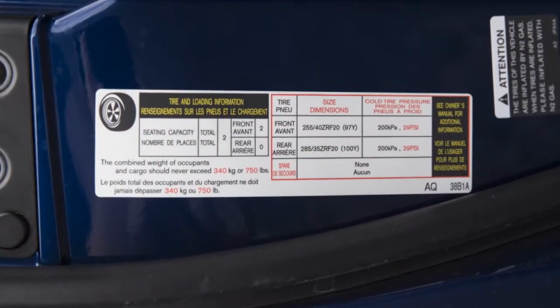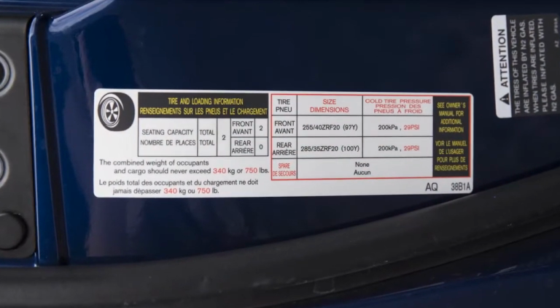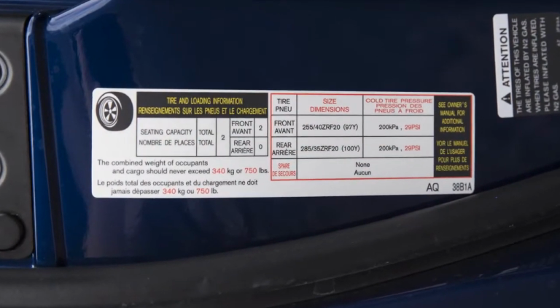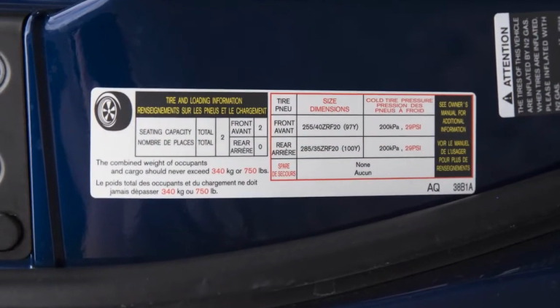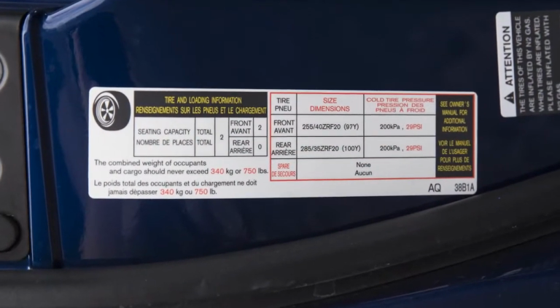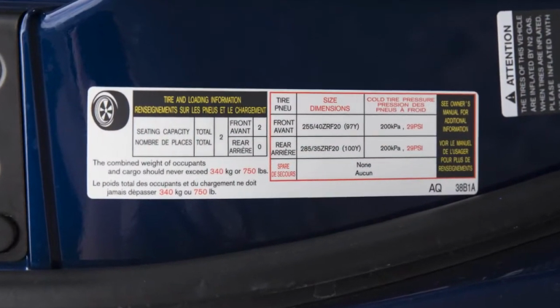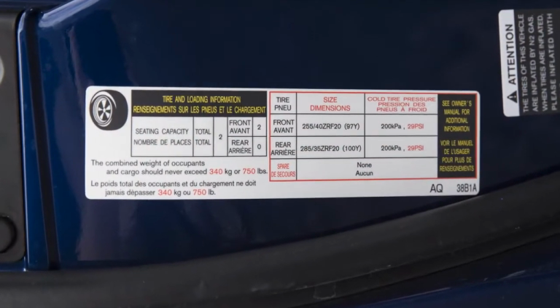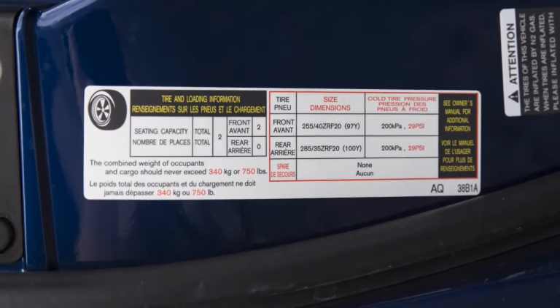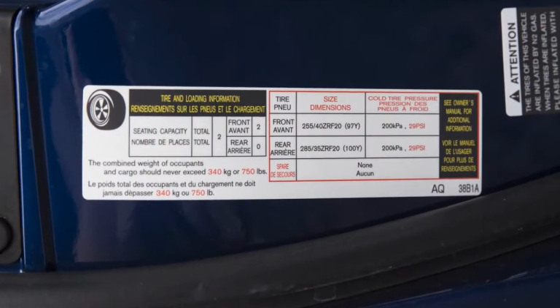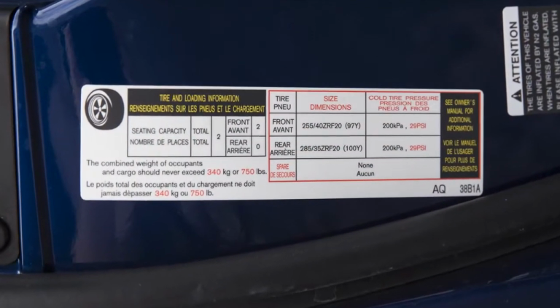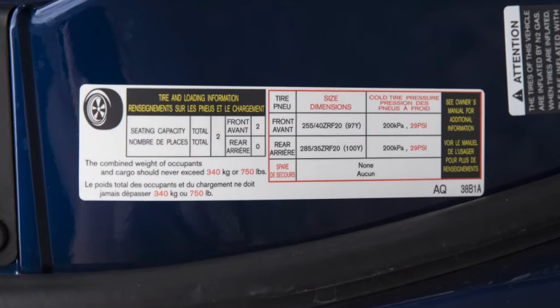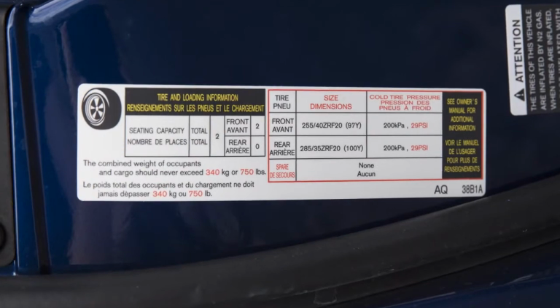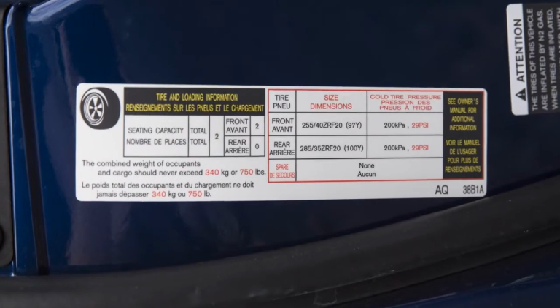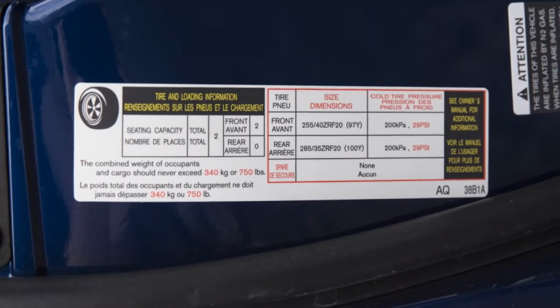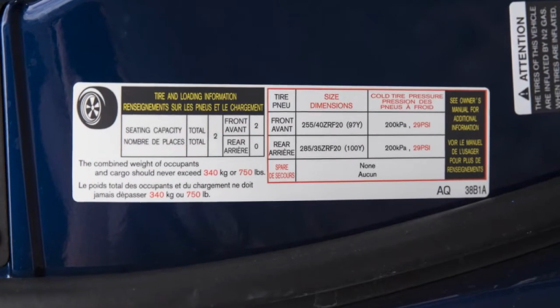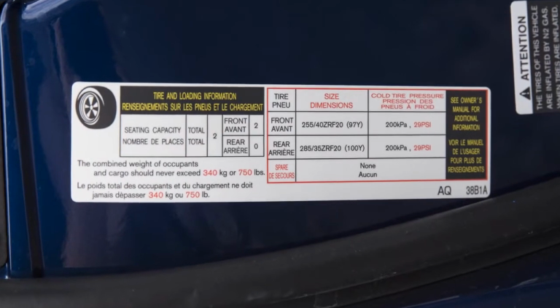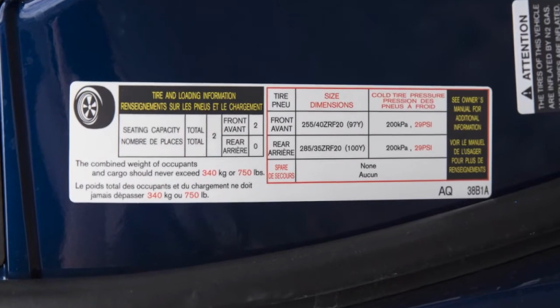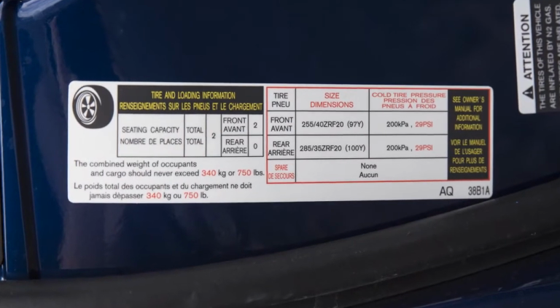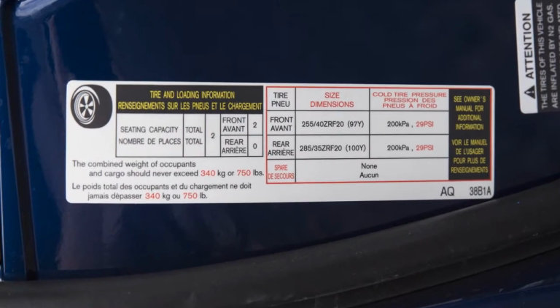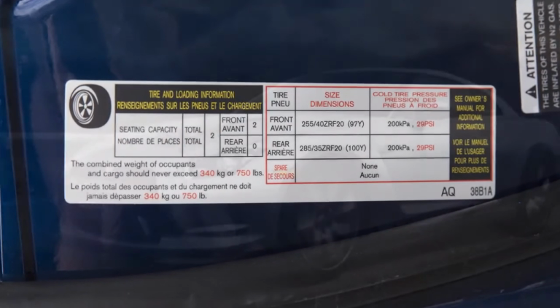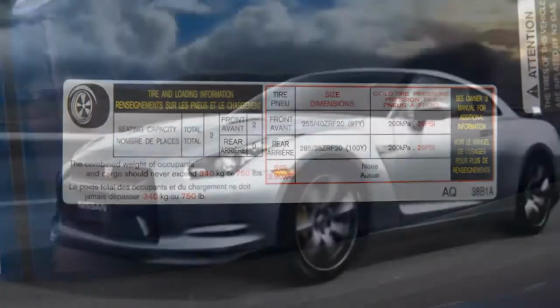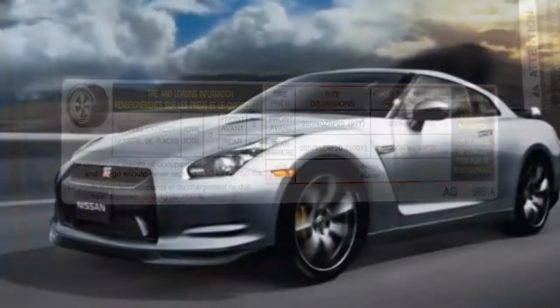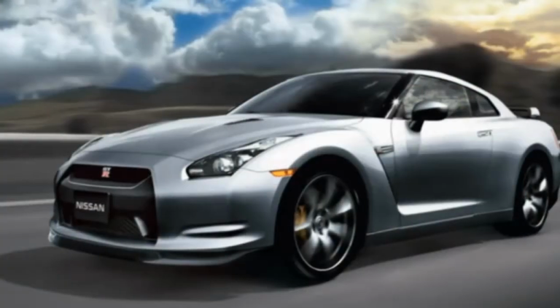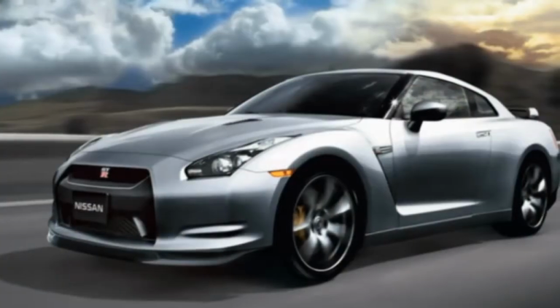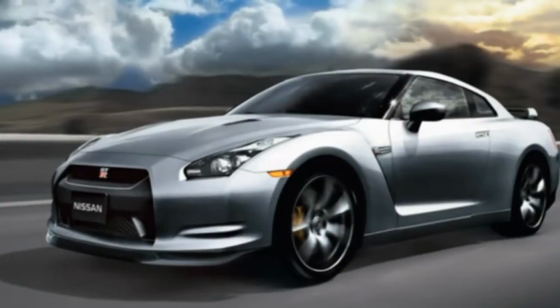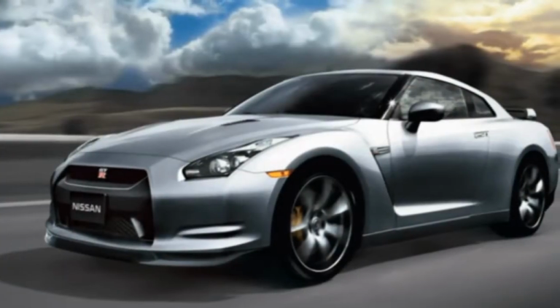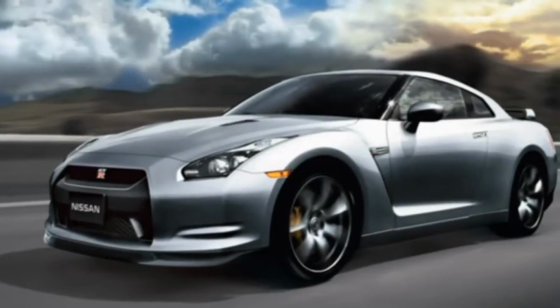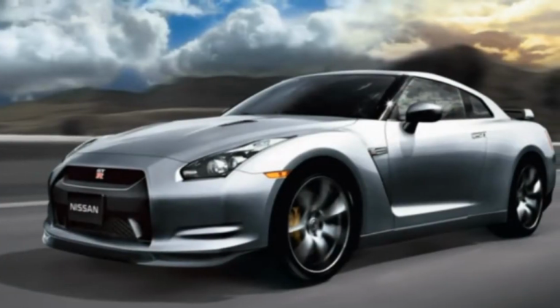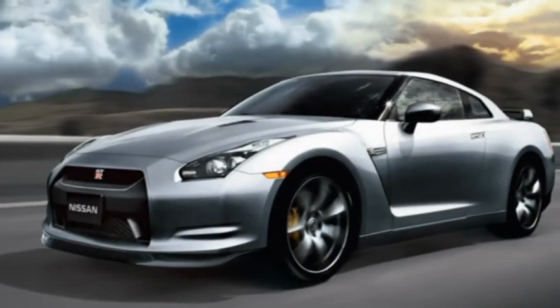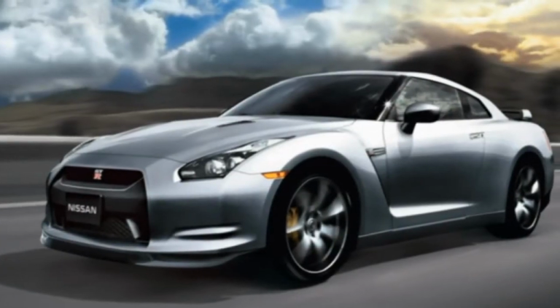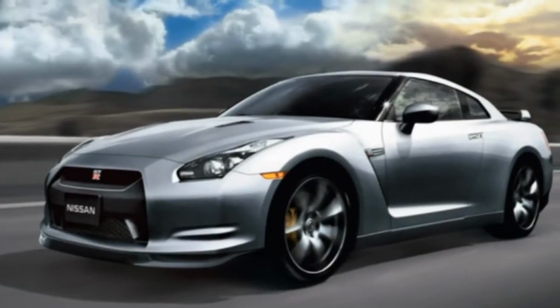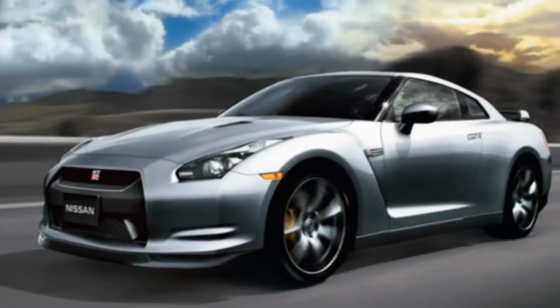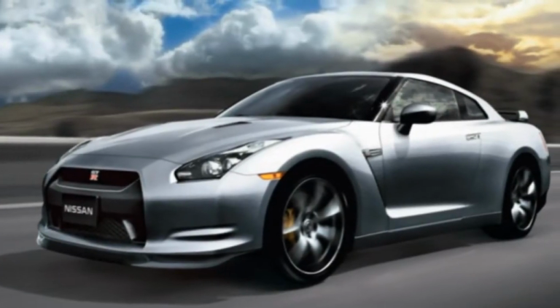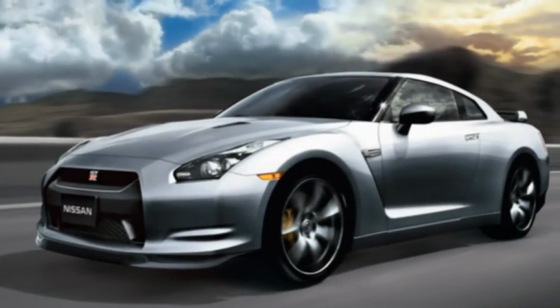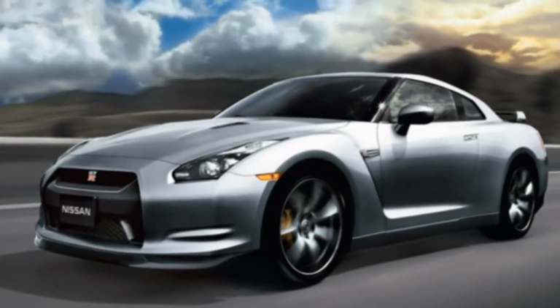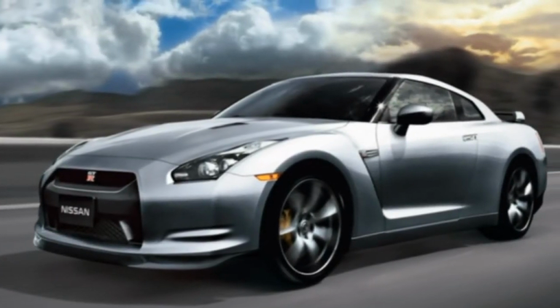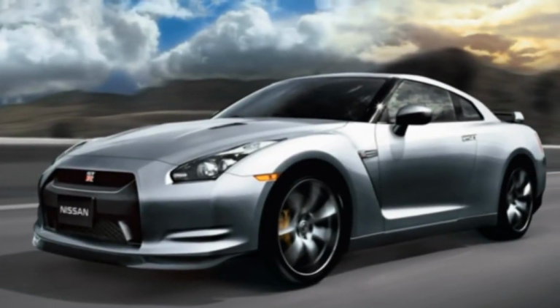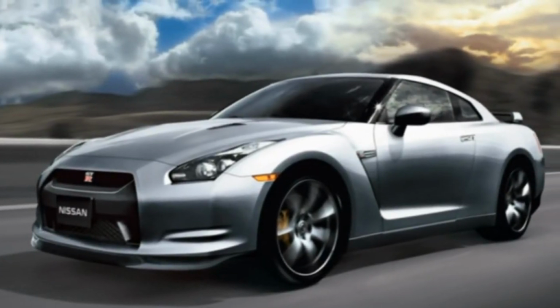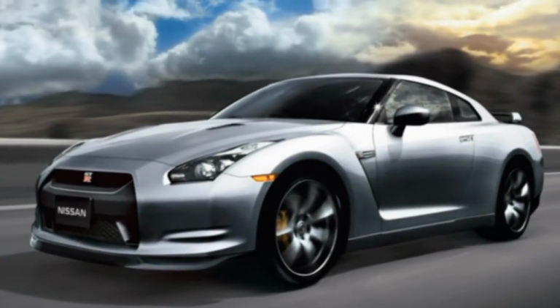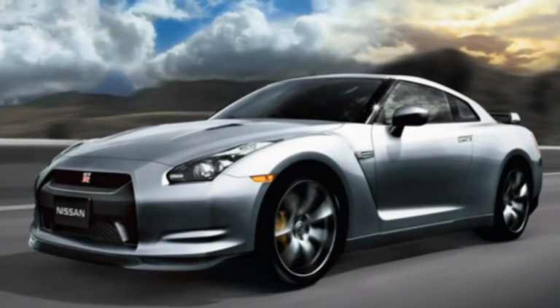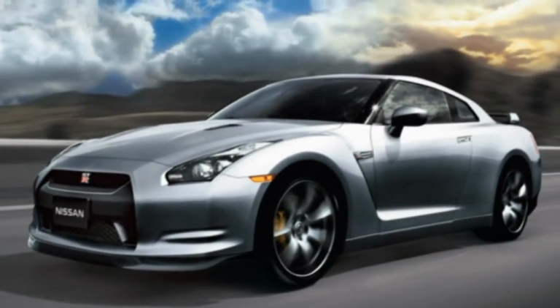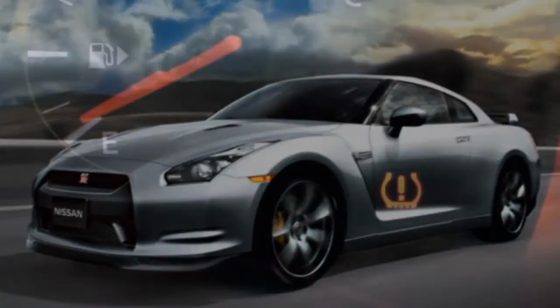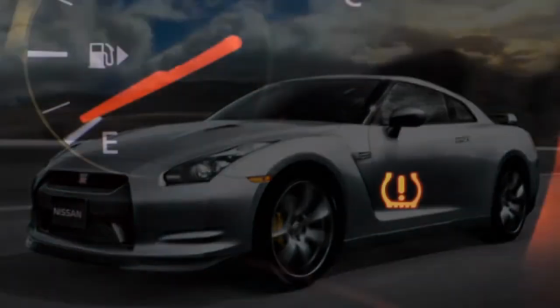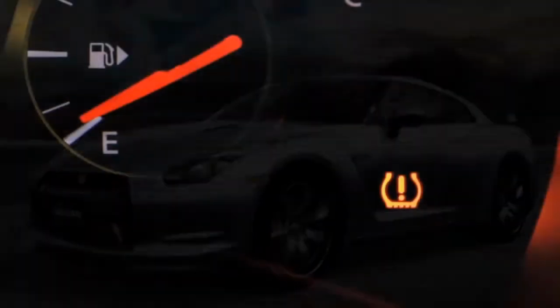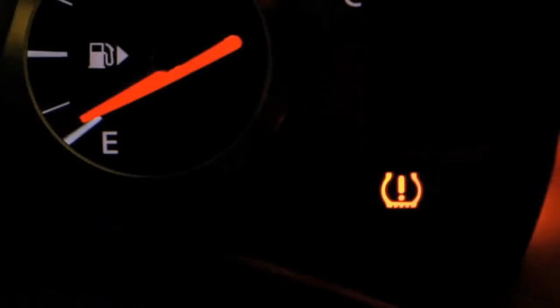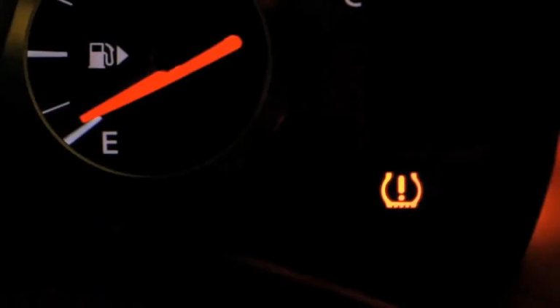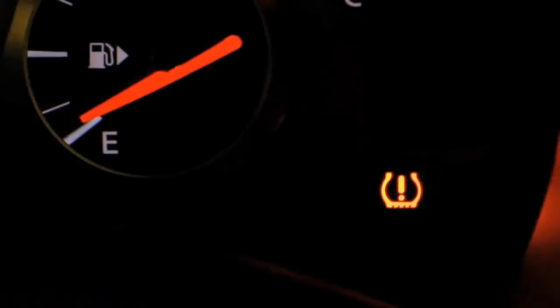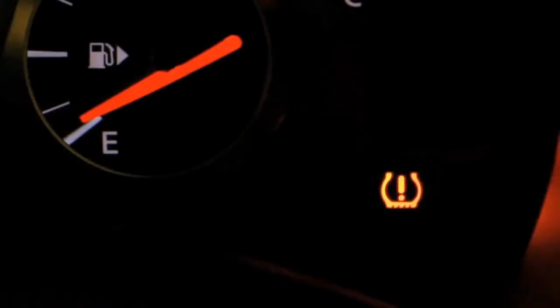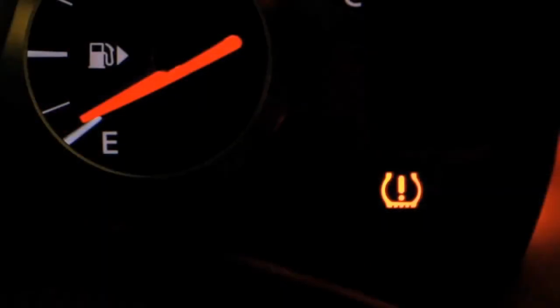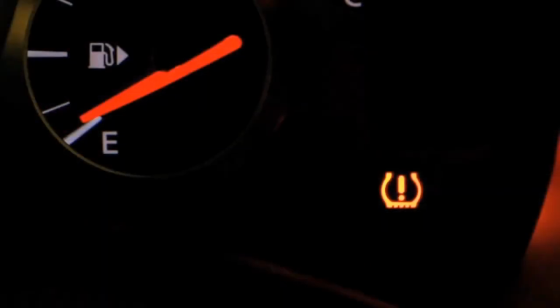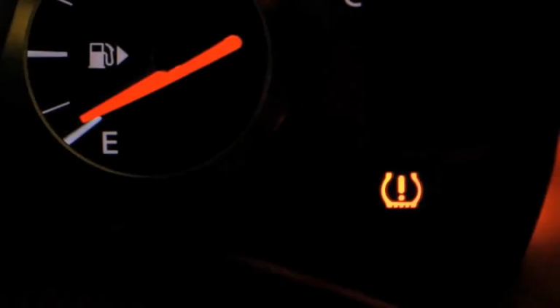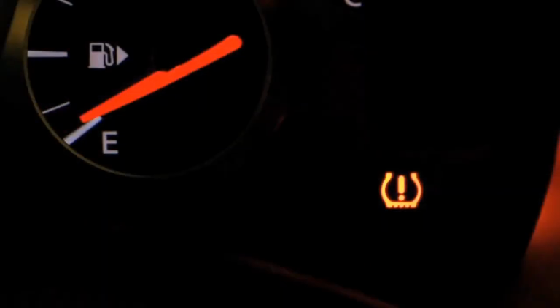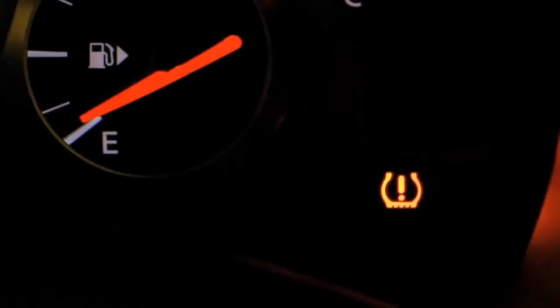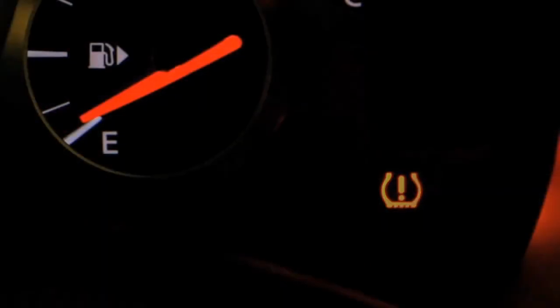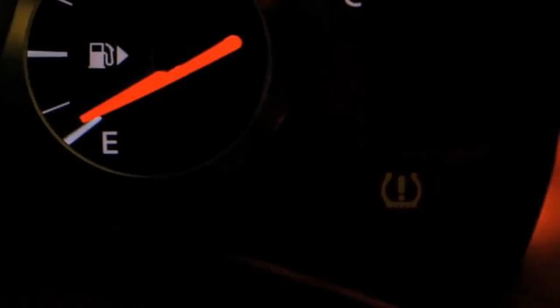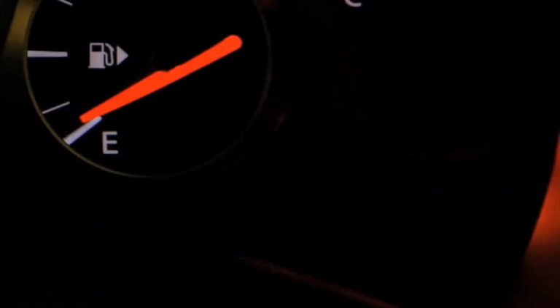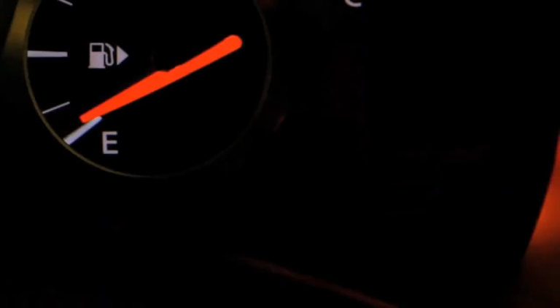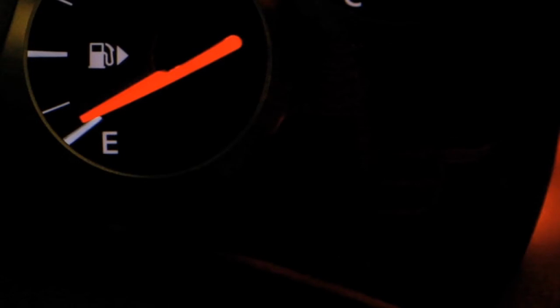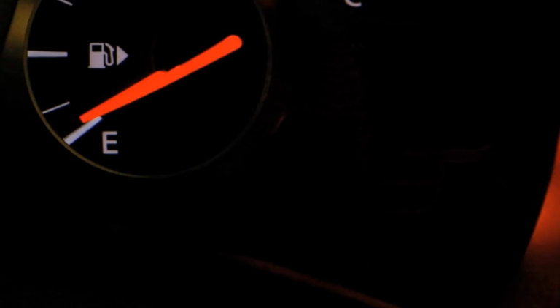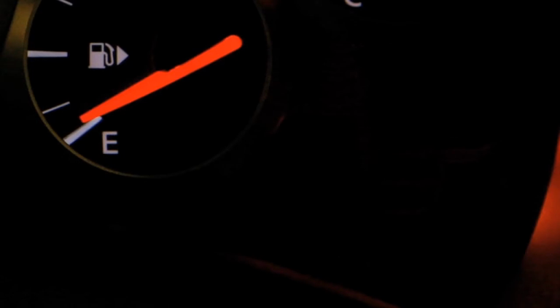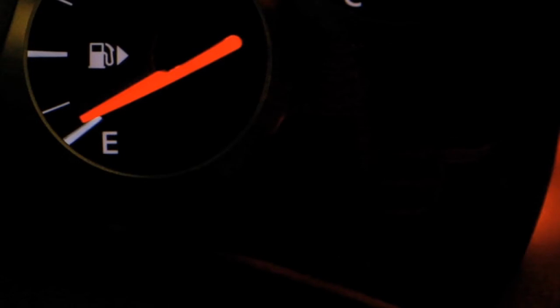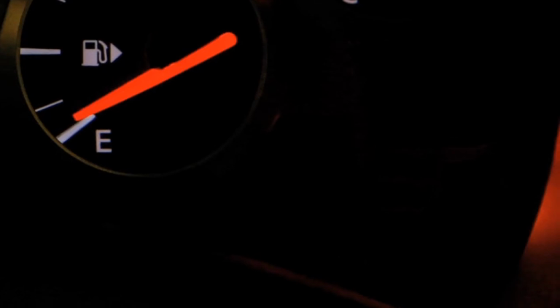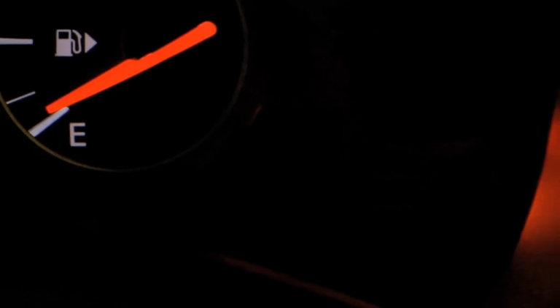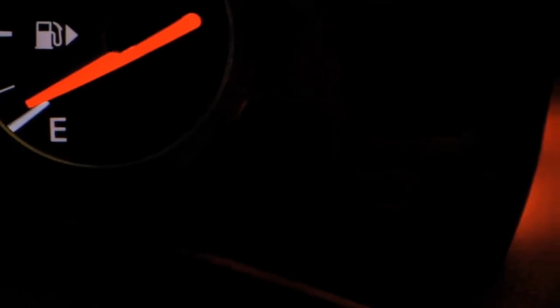After tire pressures are adjusted, drive the vehicle at speeds above 16 miles per hour. The warning and indicator light will disappear.